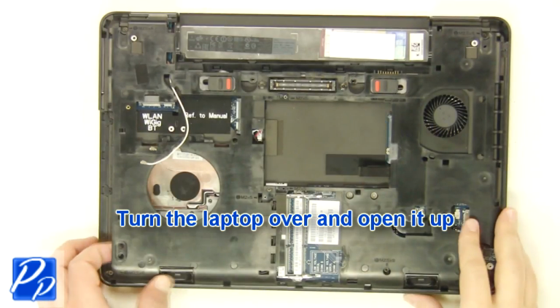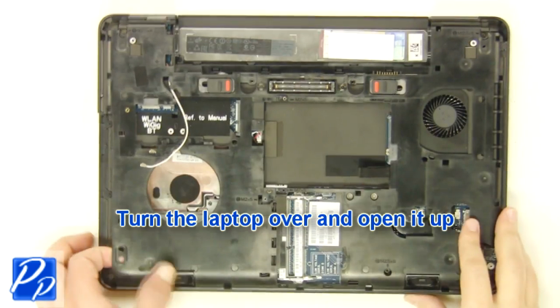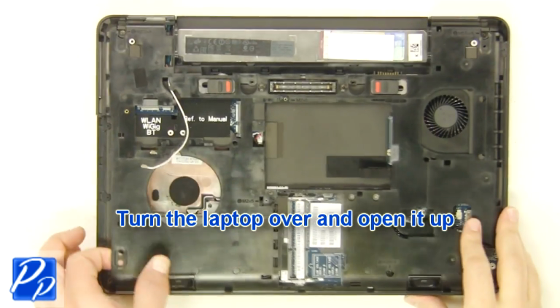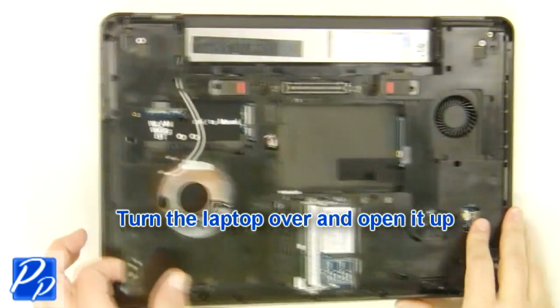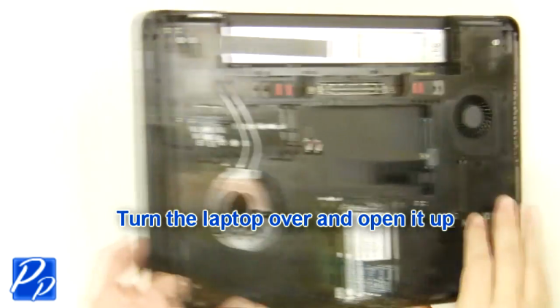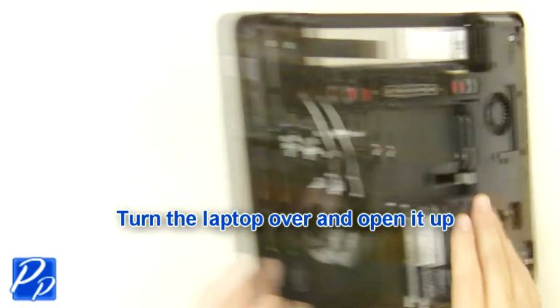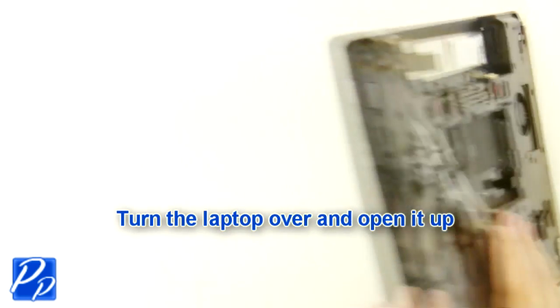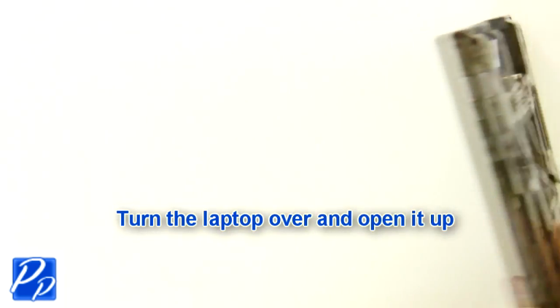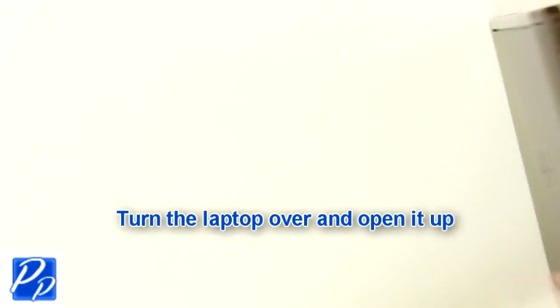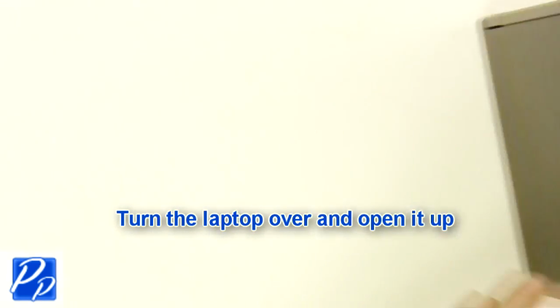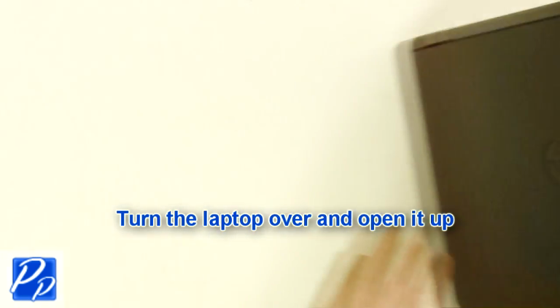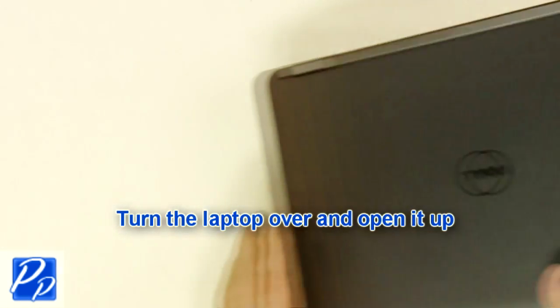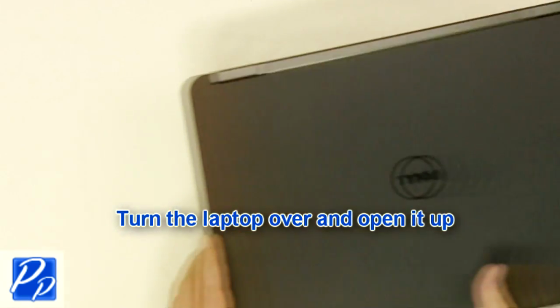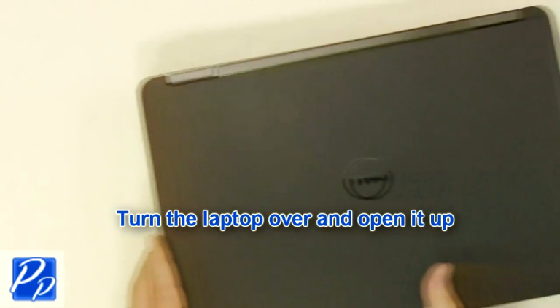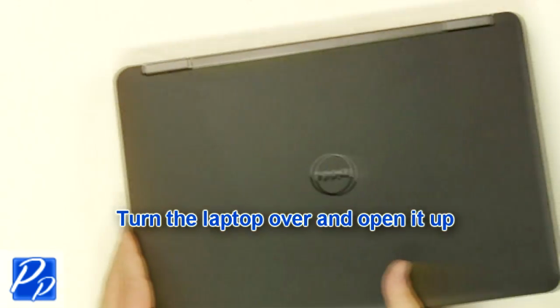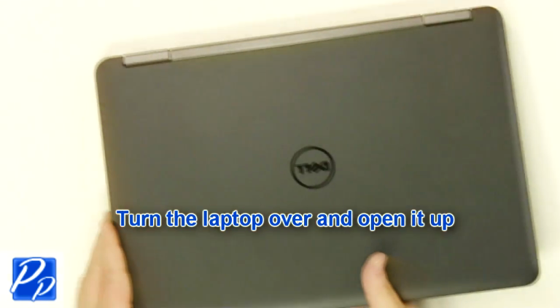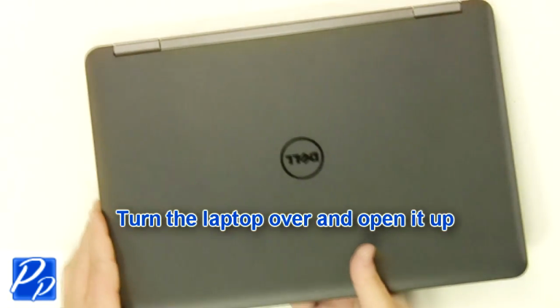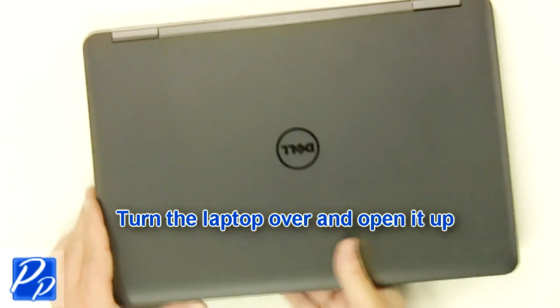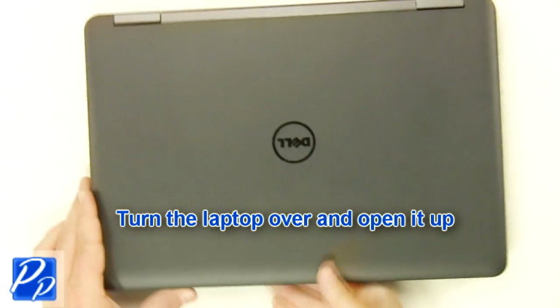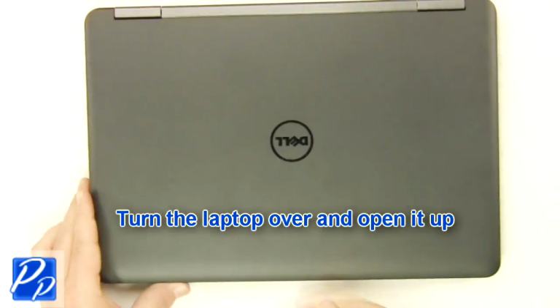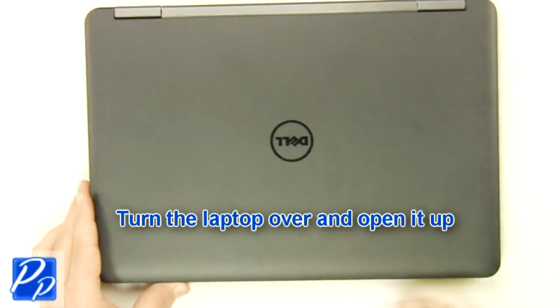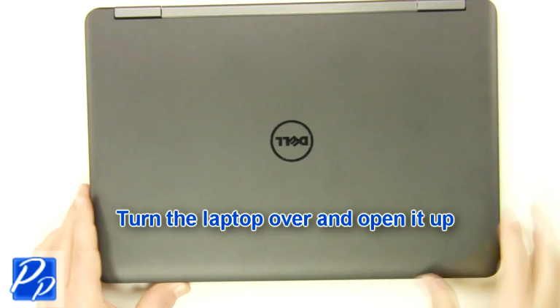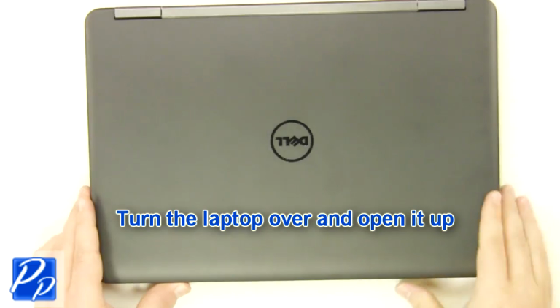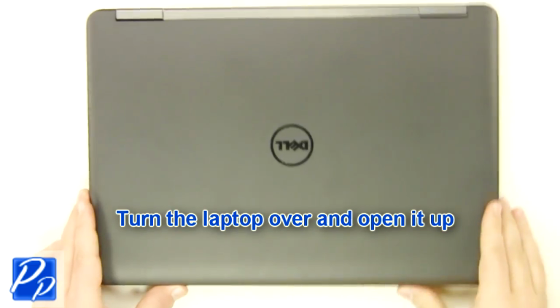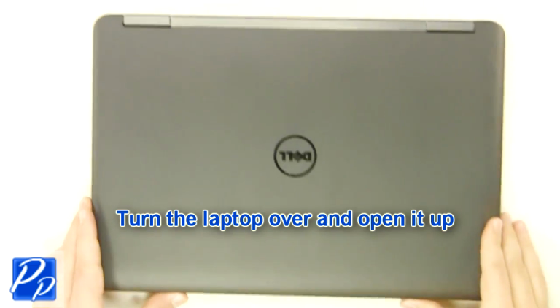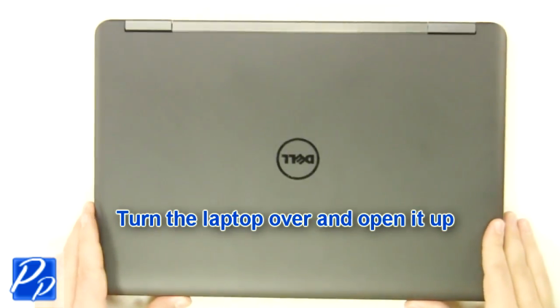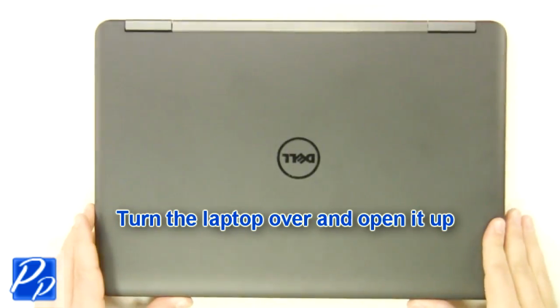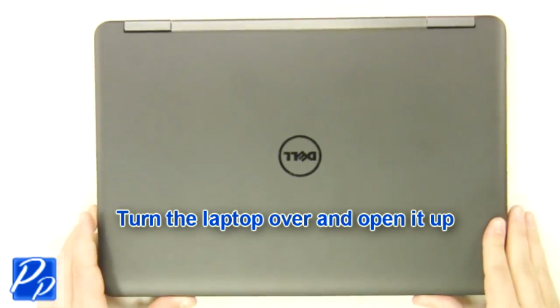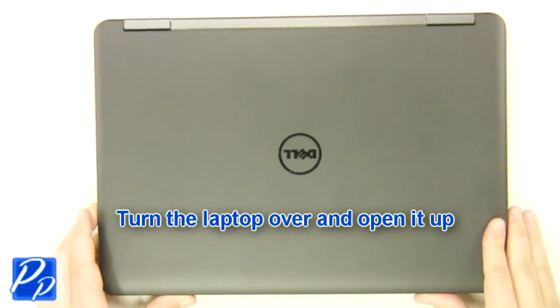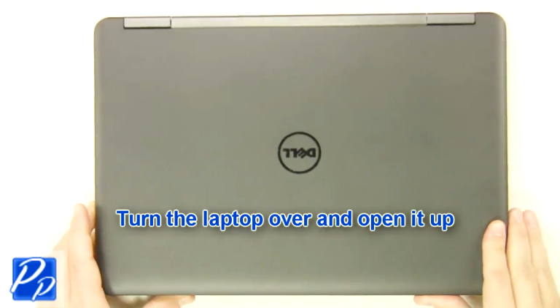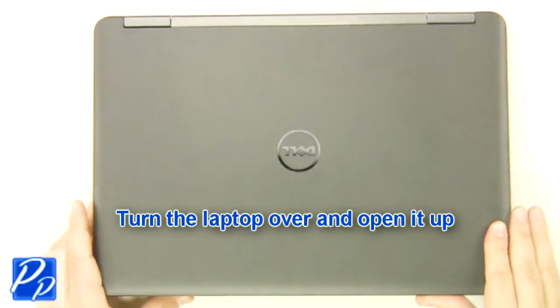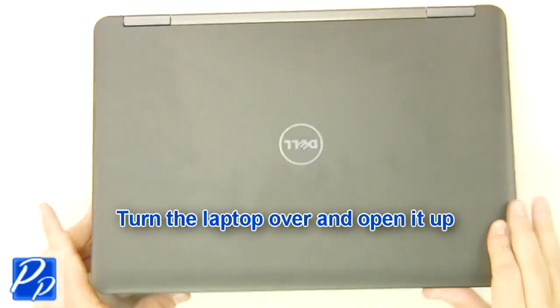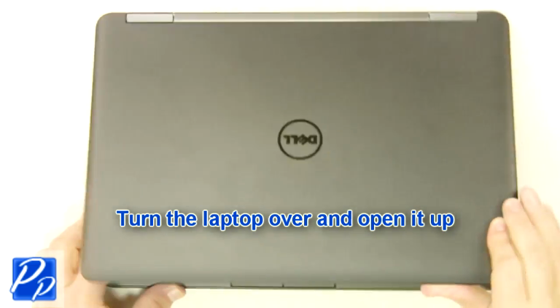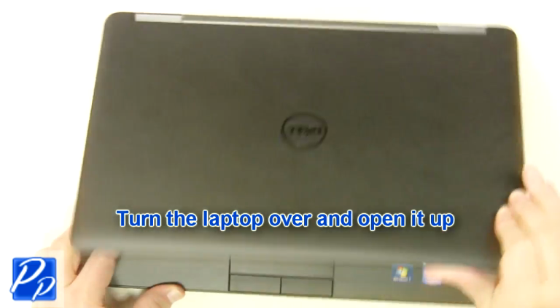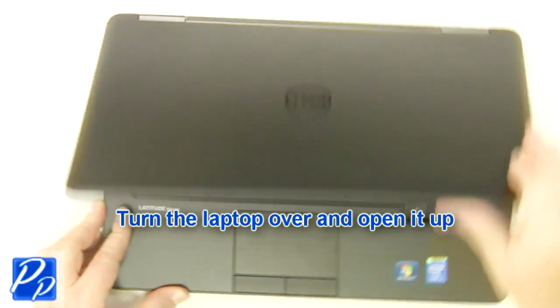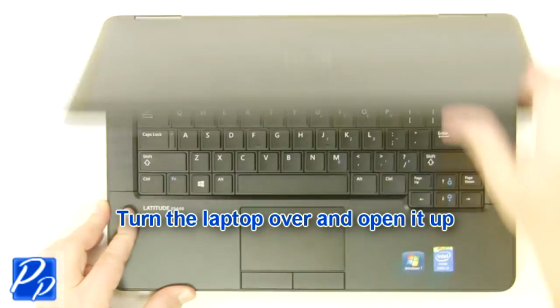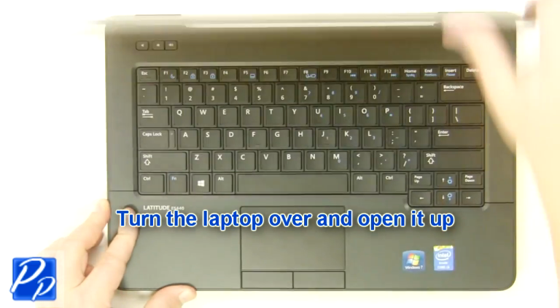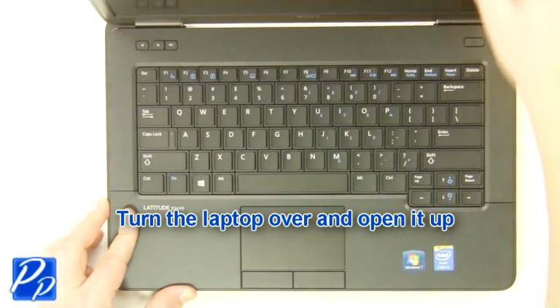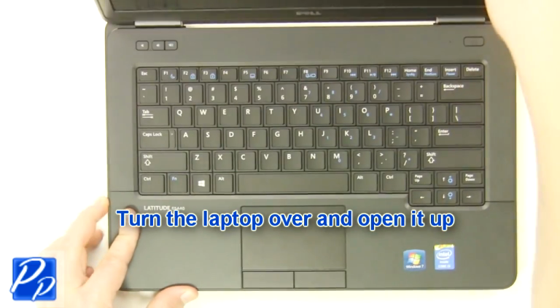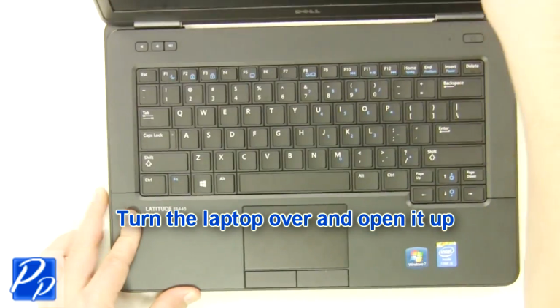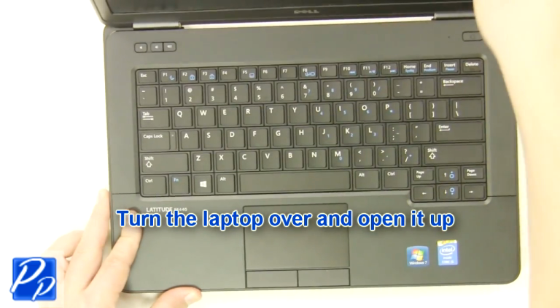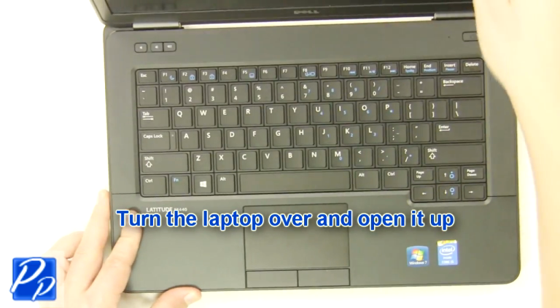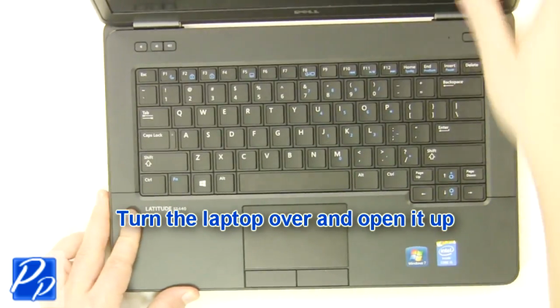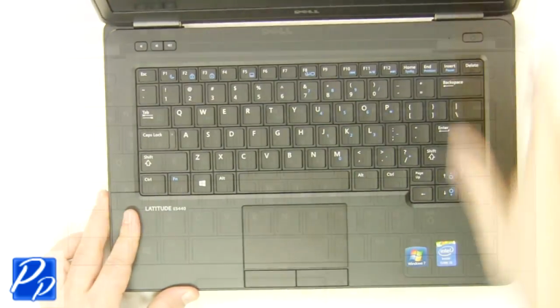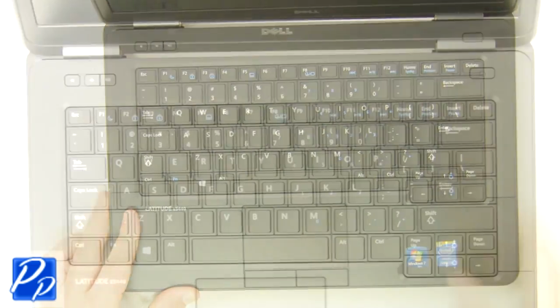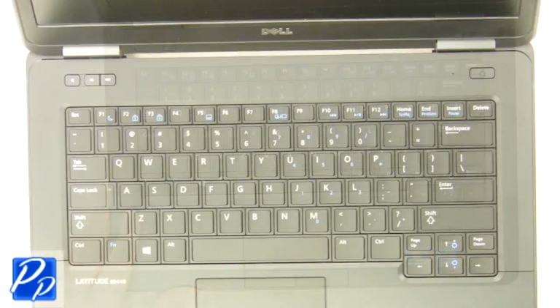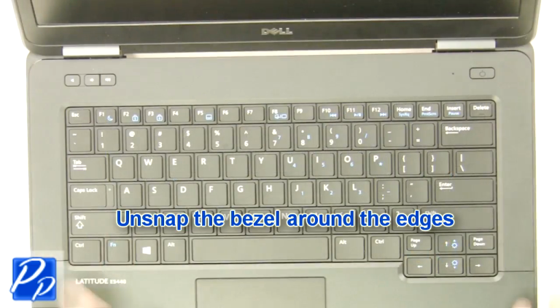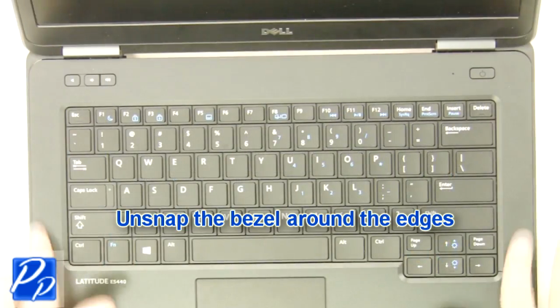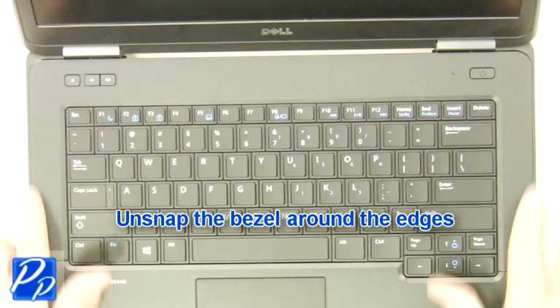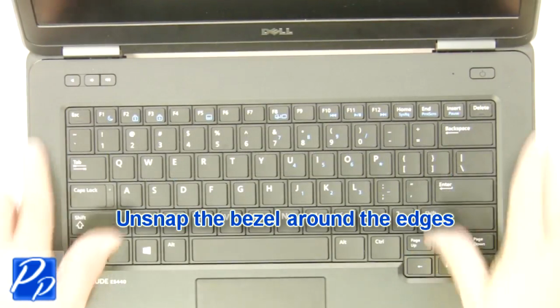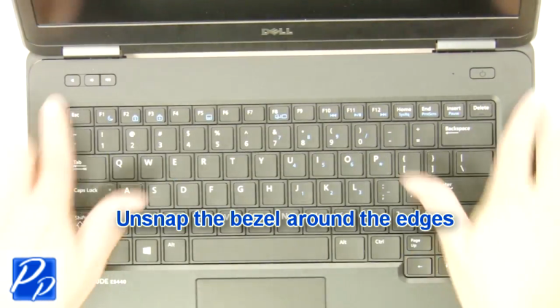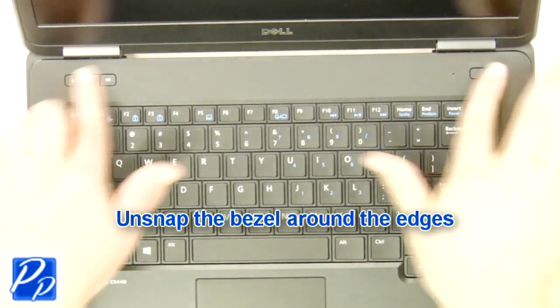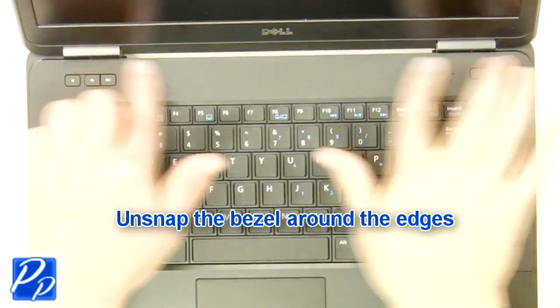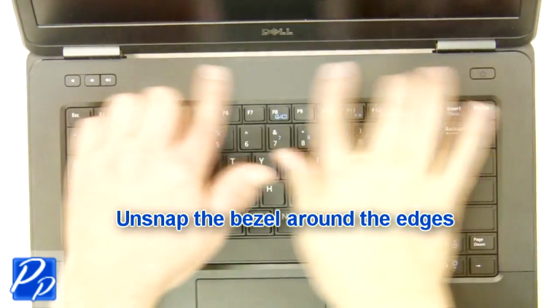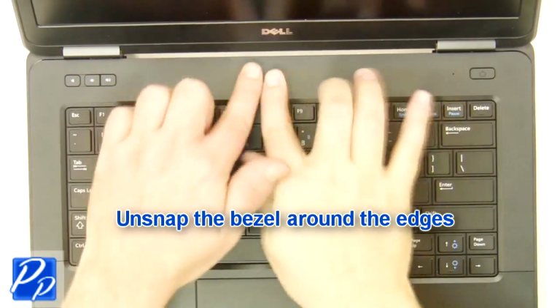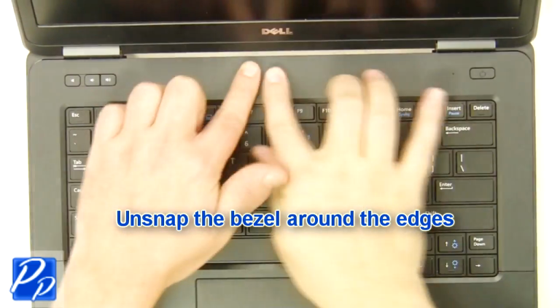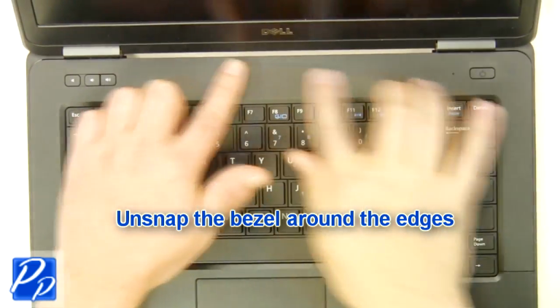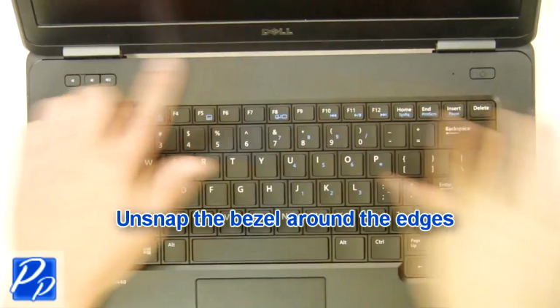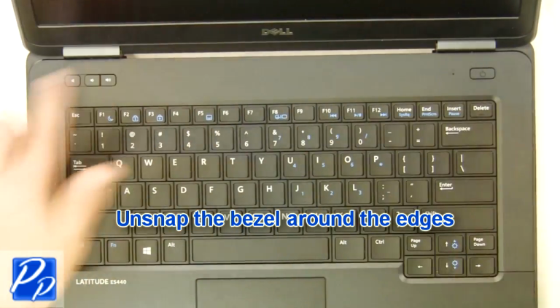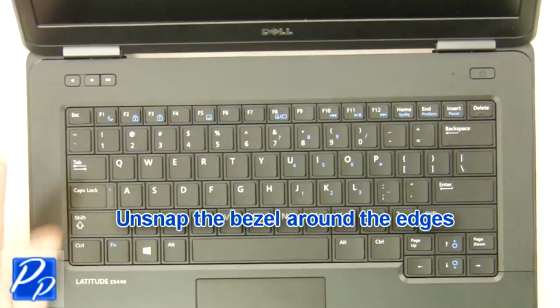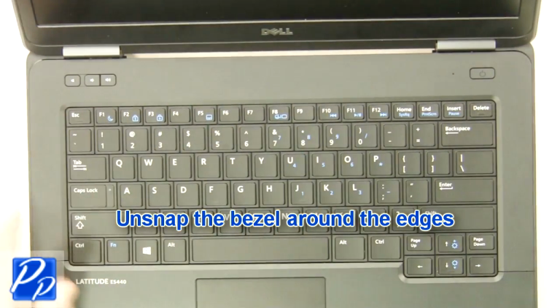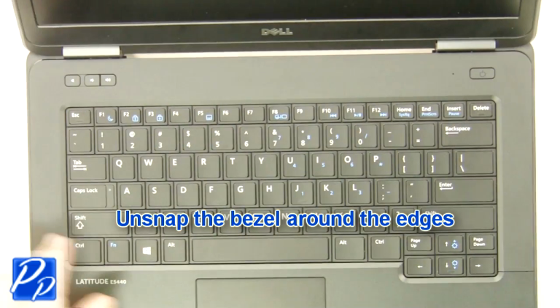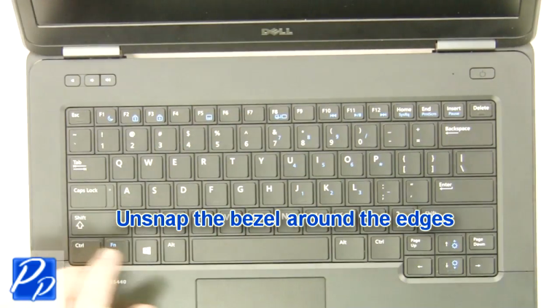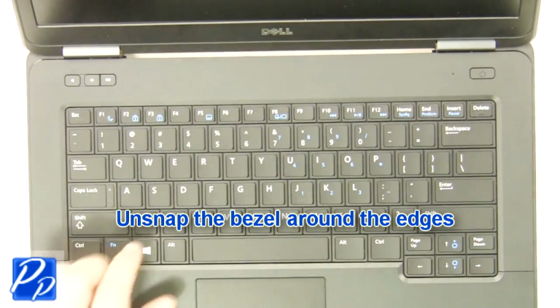Turn the laptop over and open it up. Unsnap the bezel around the edges.